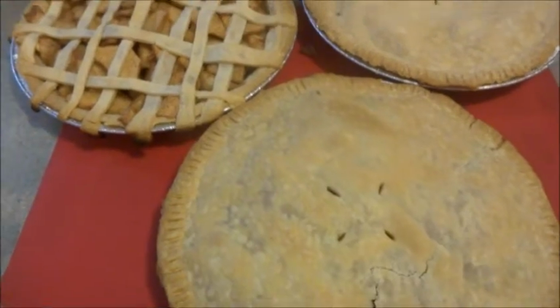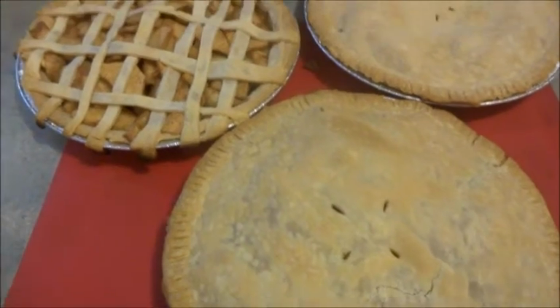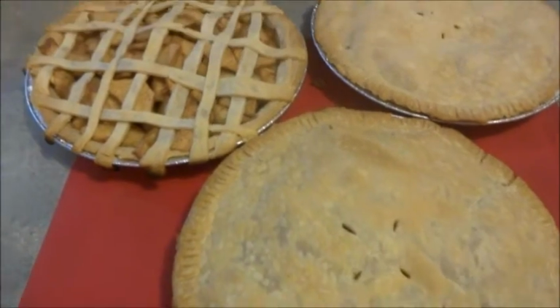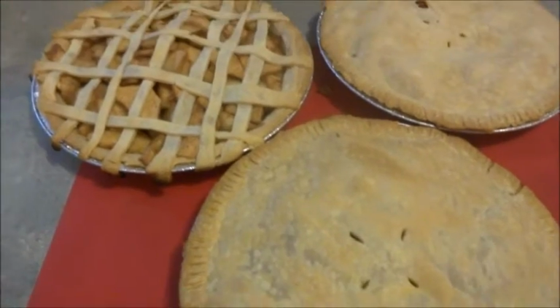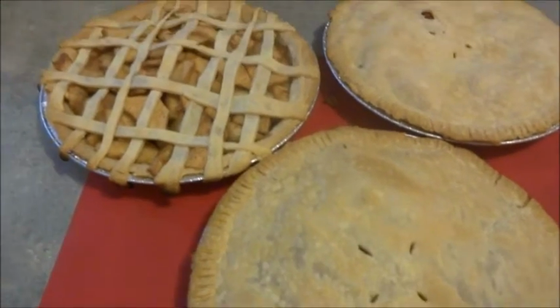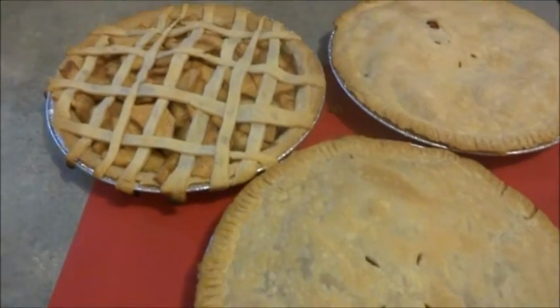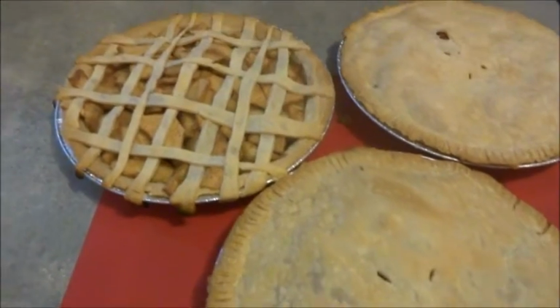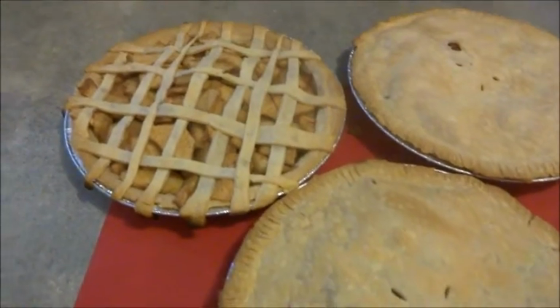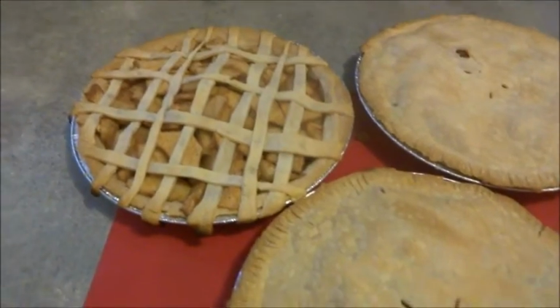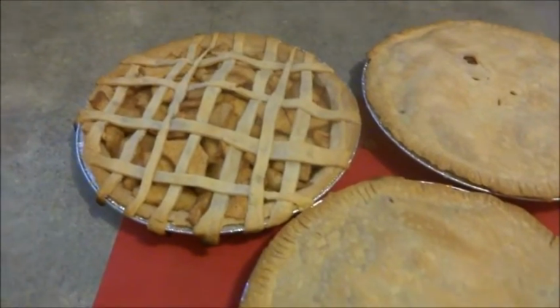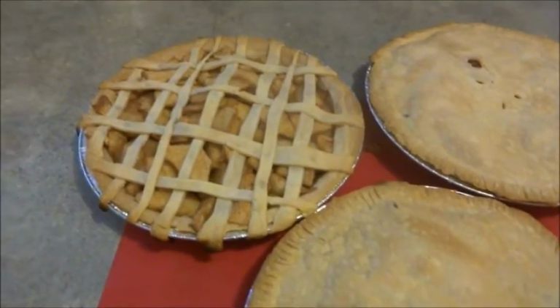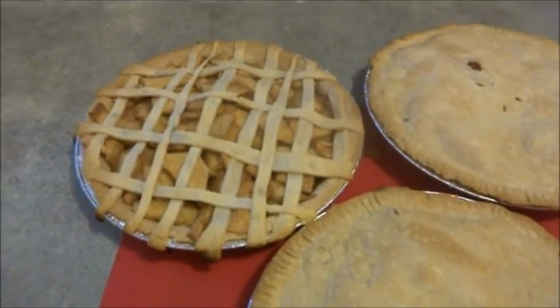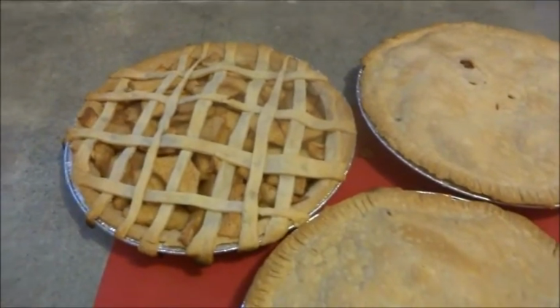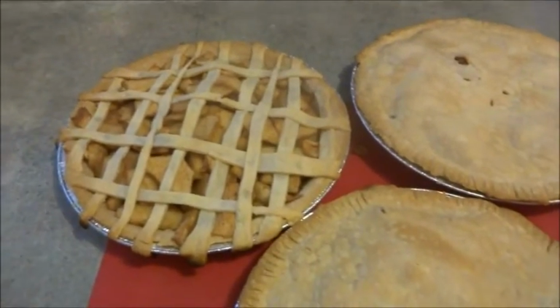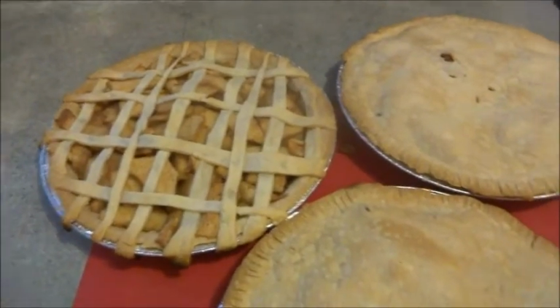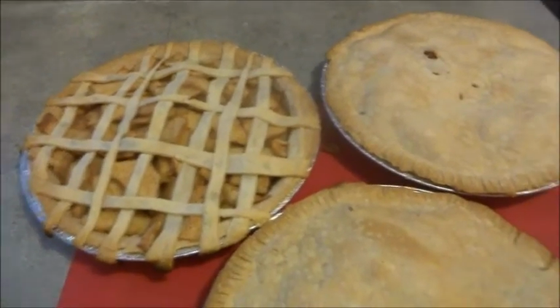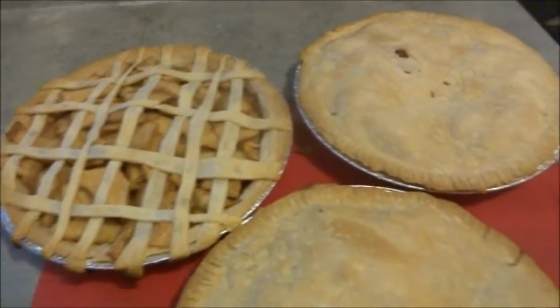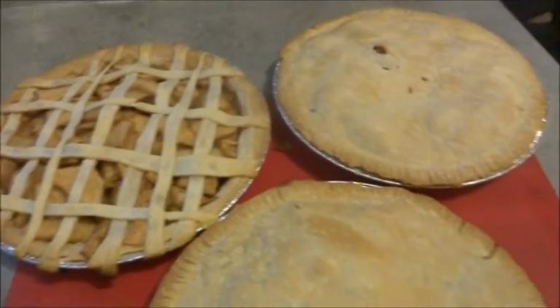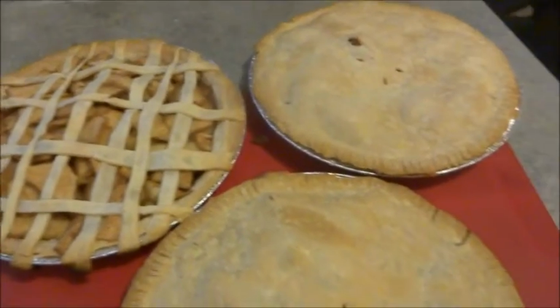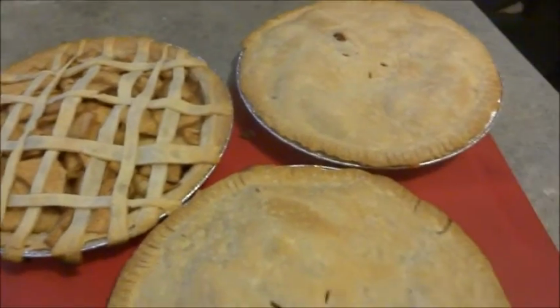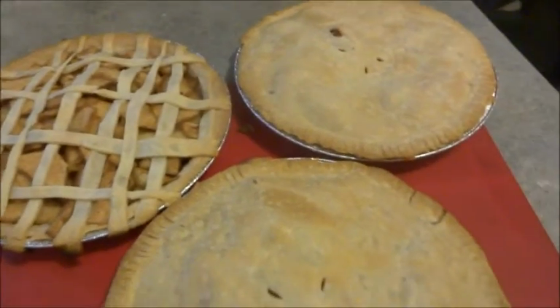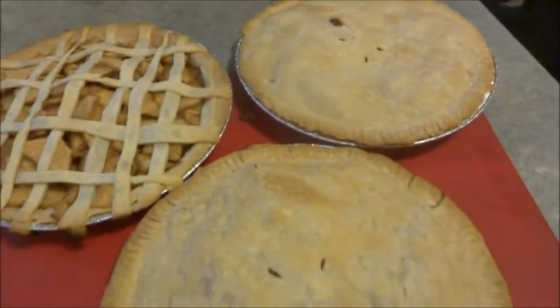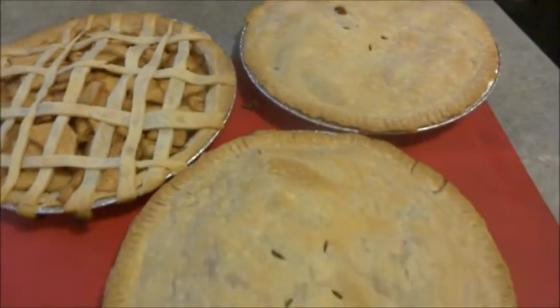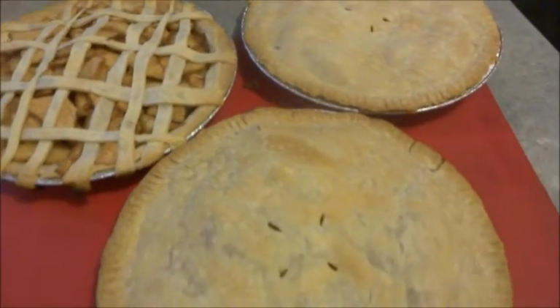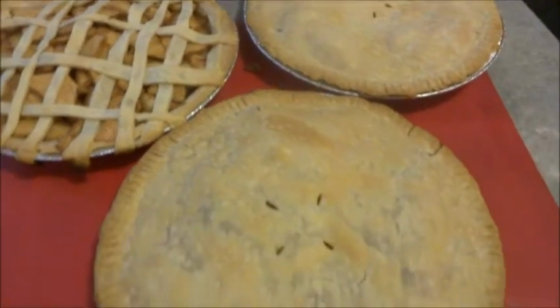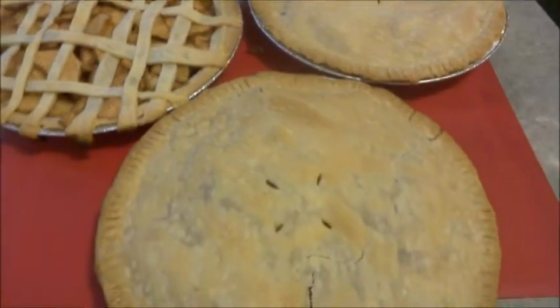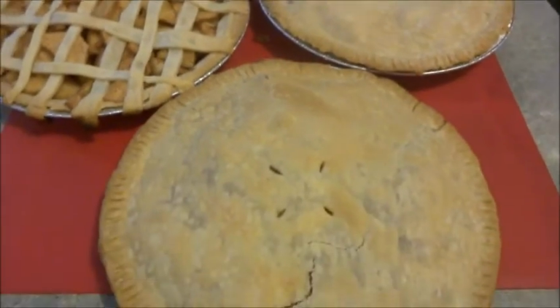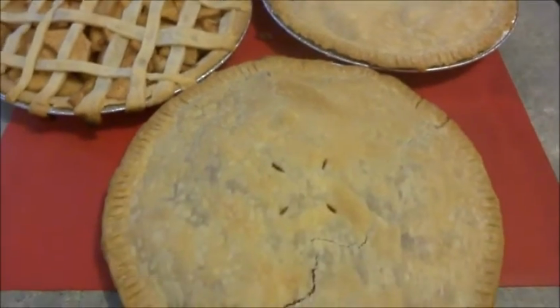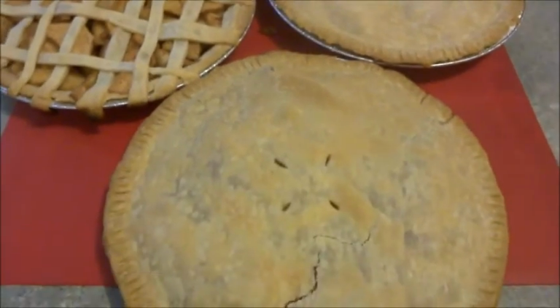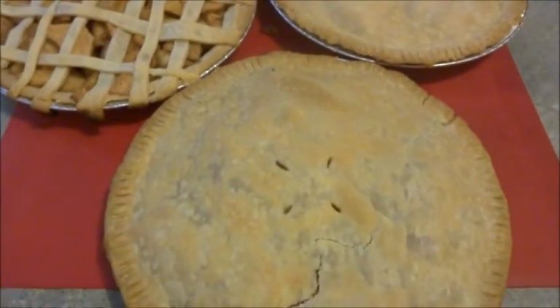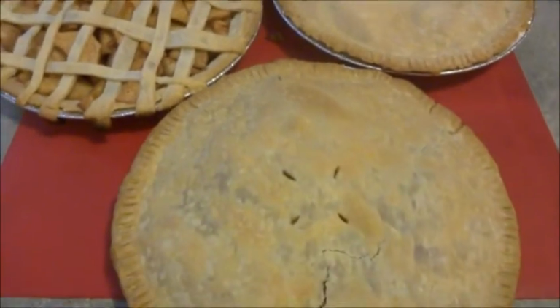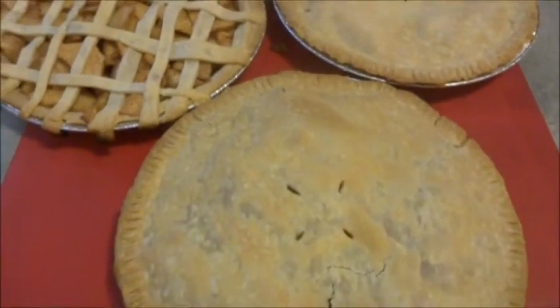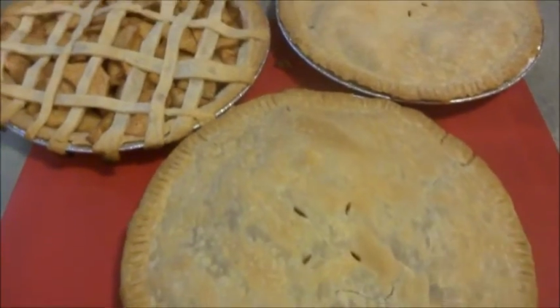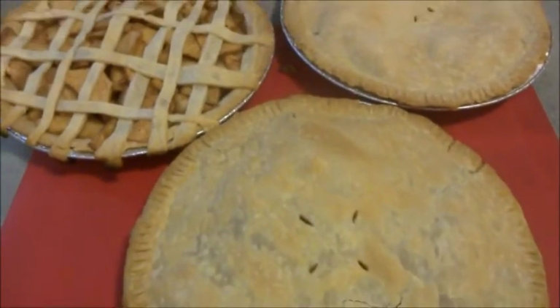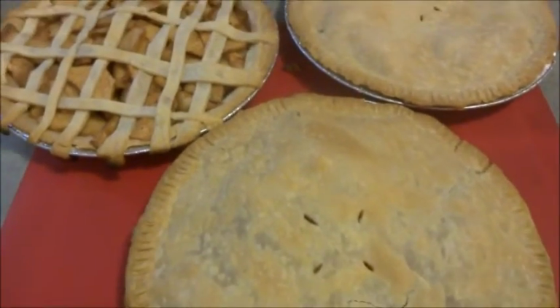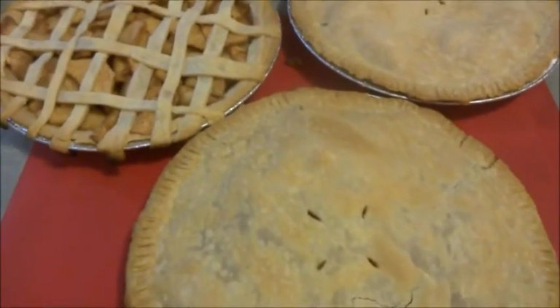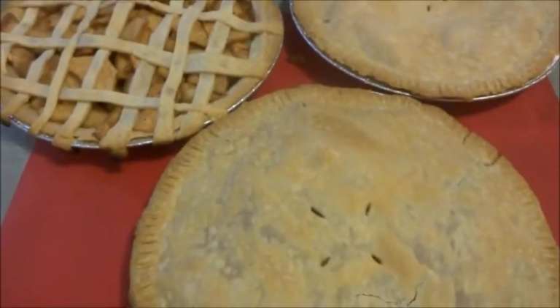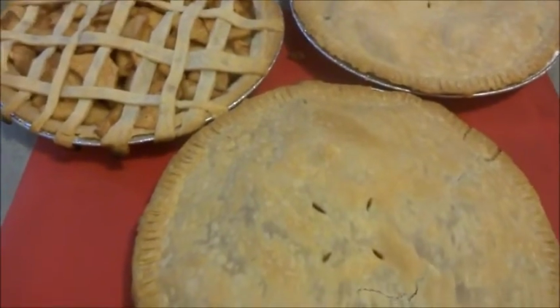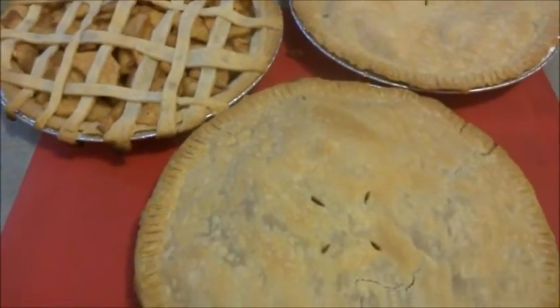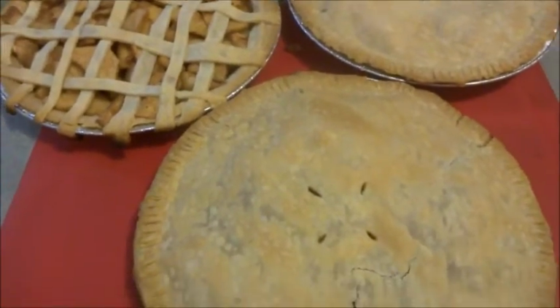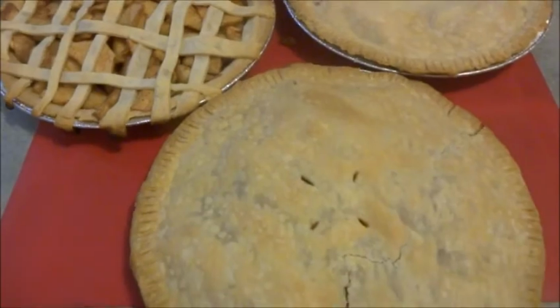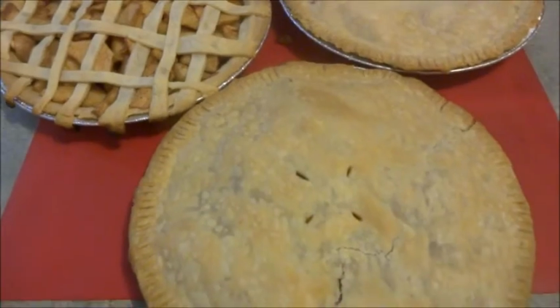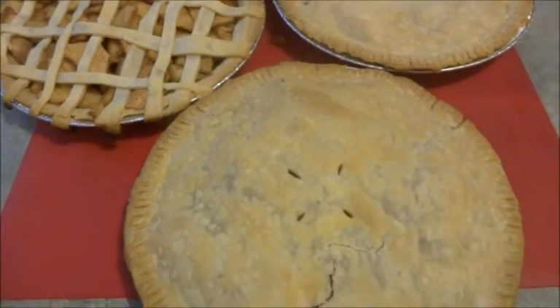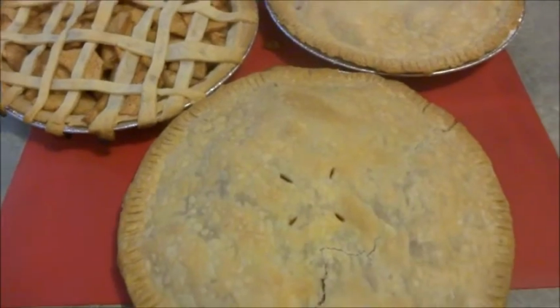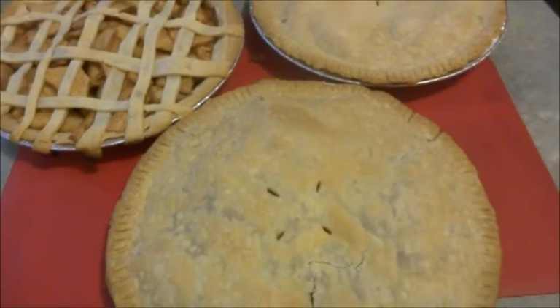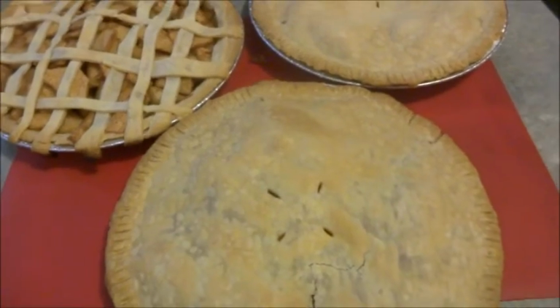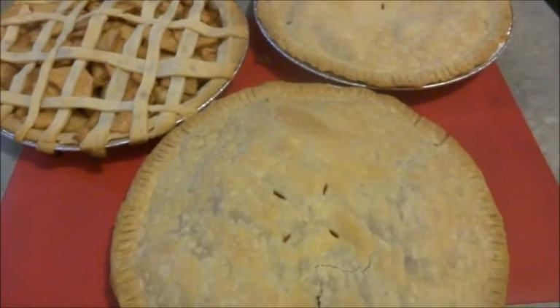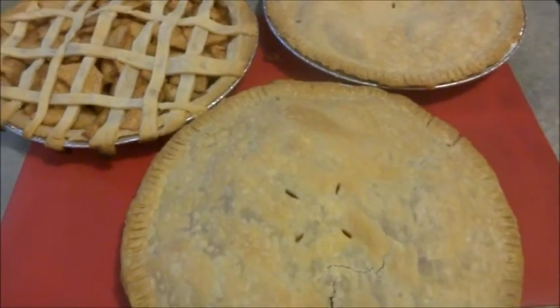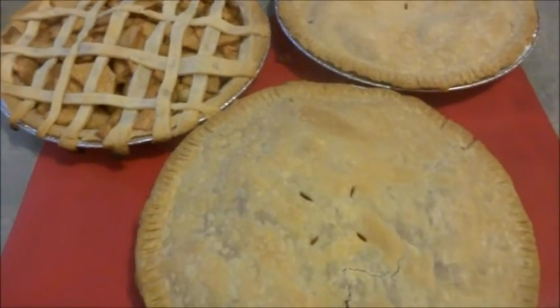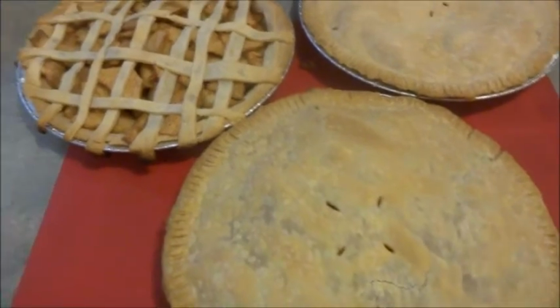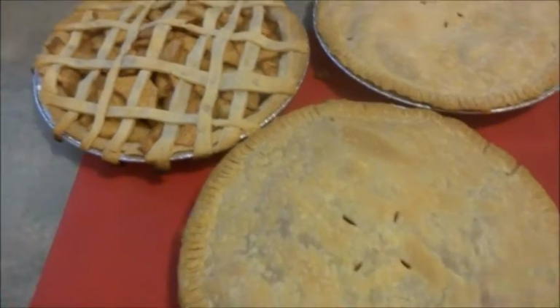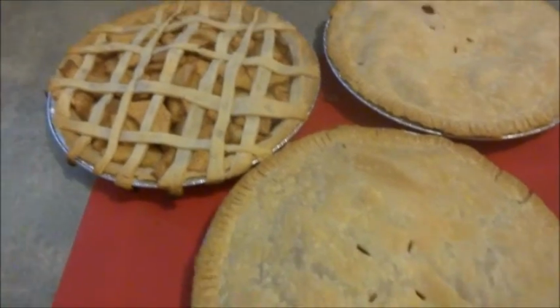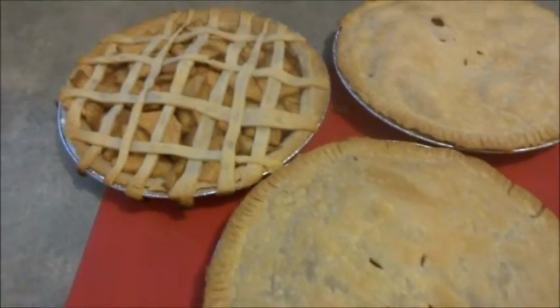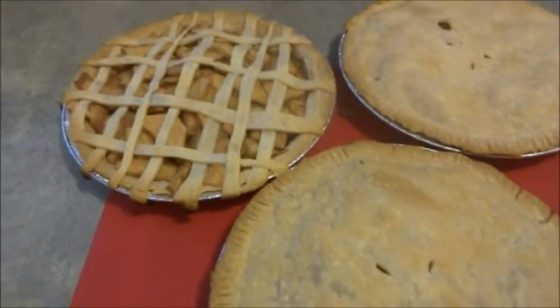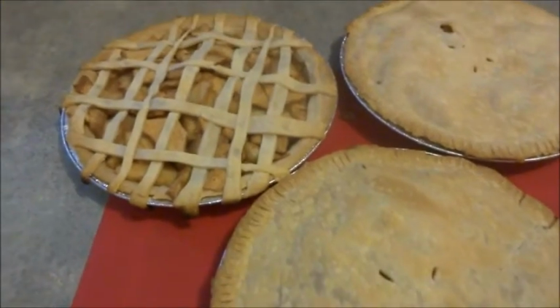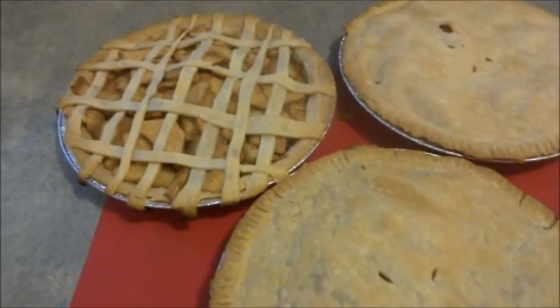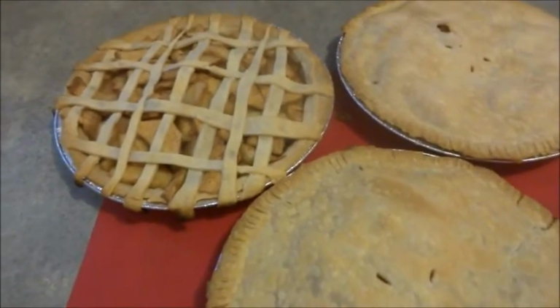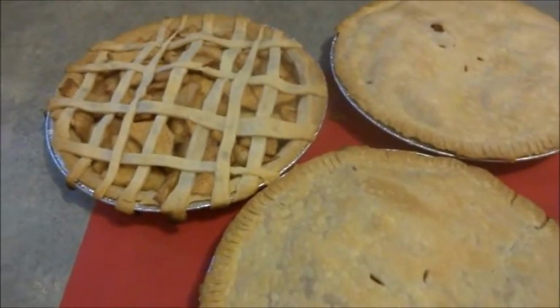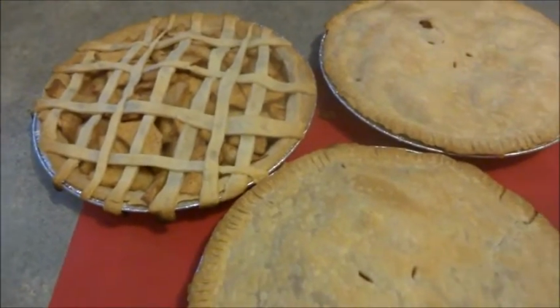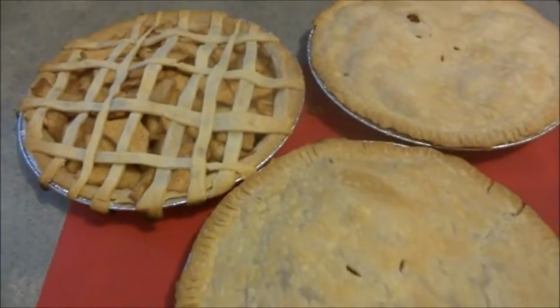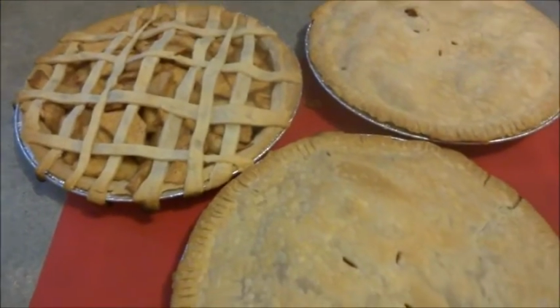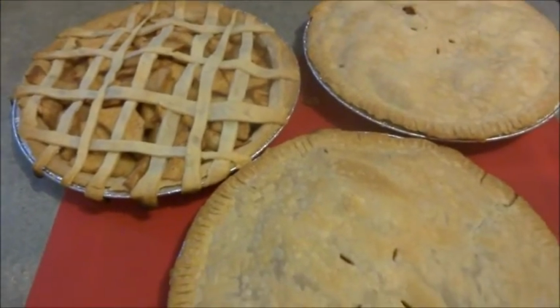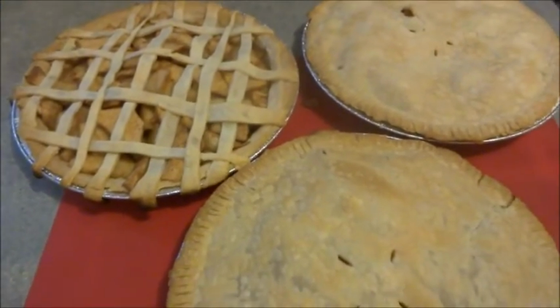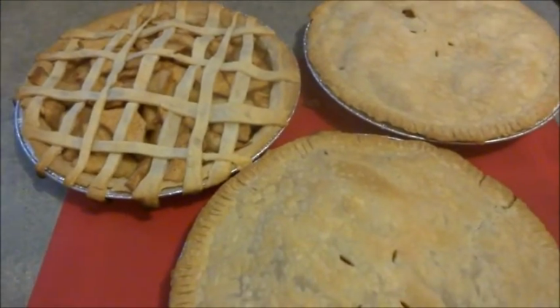We have three out of four pies done. We're just going to put the other one in the oven and I'll bring it back.